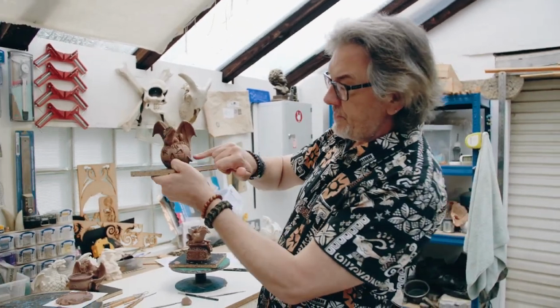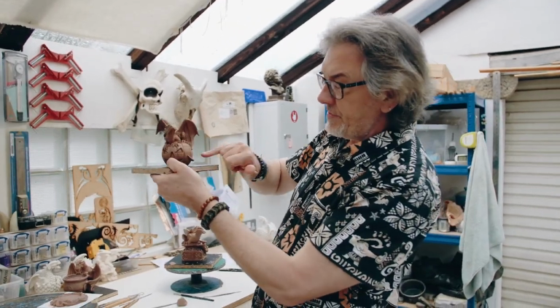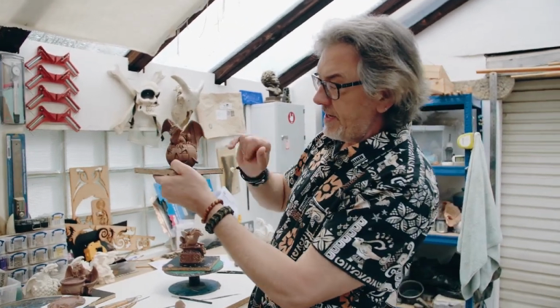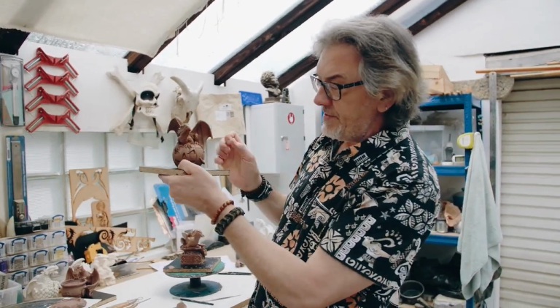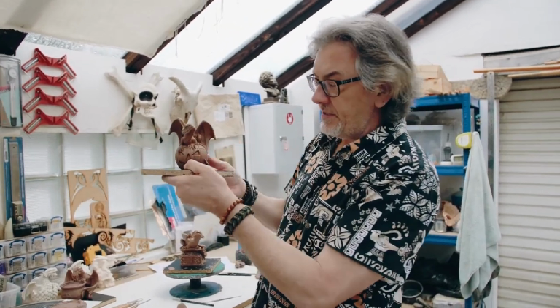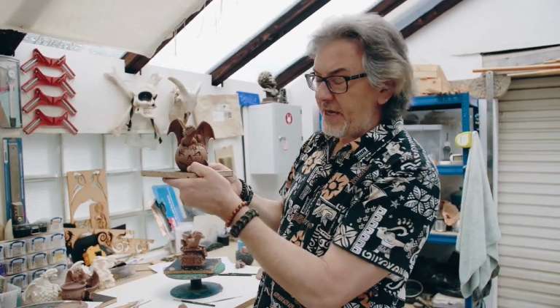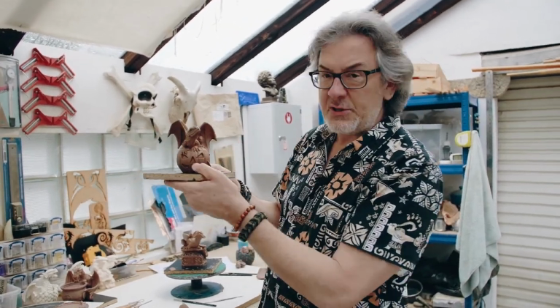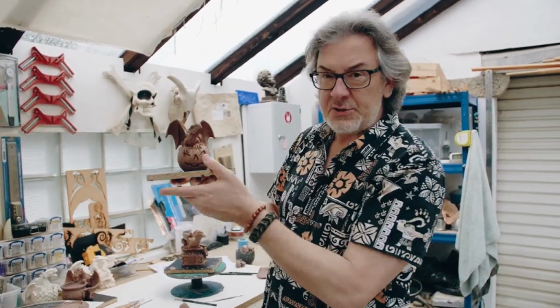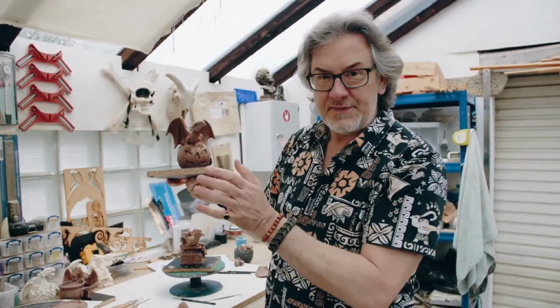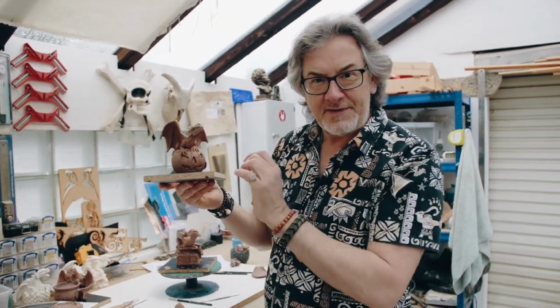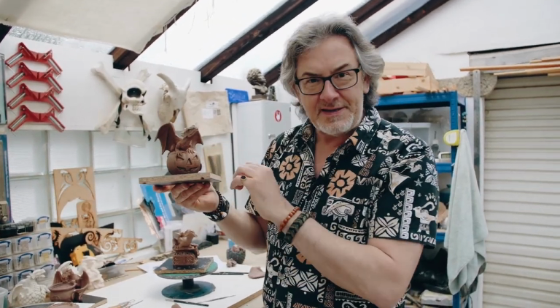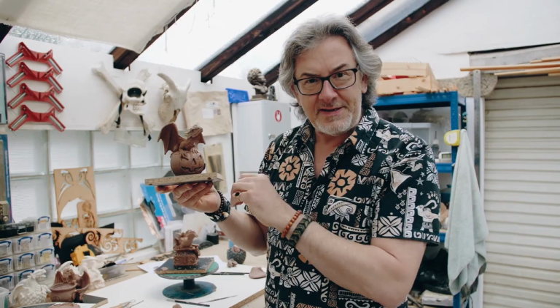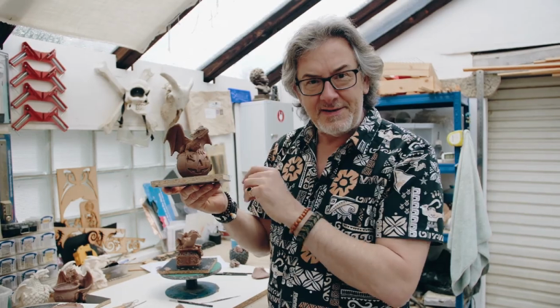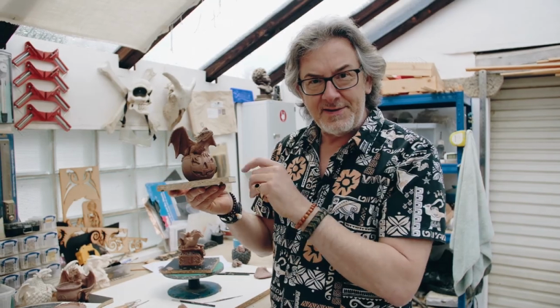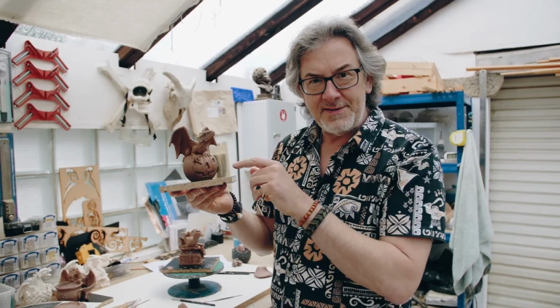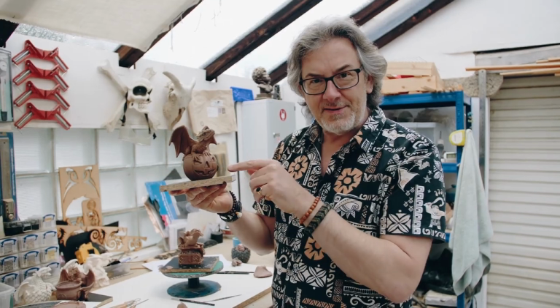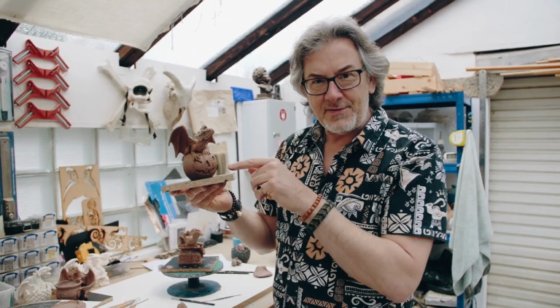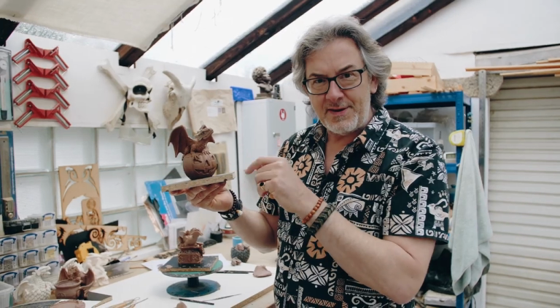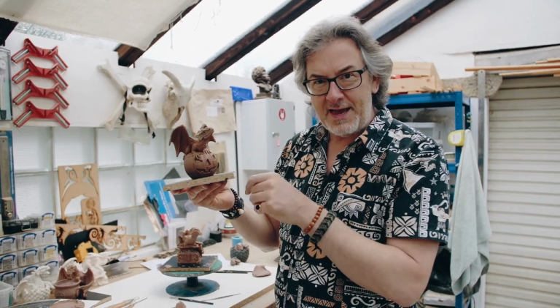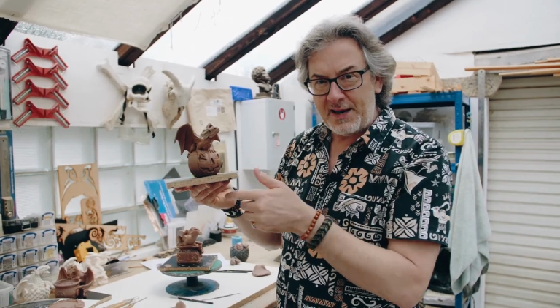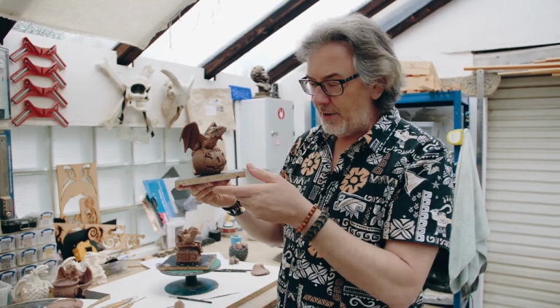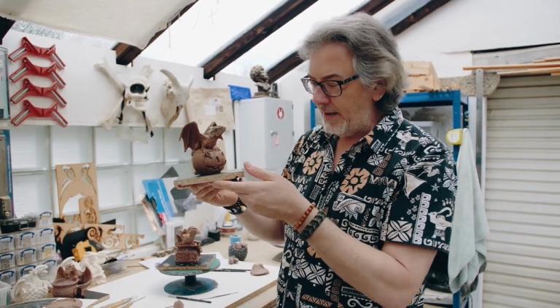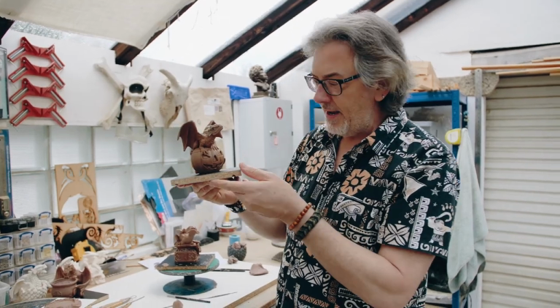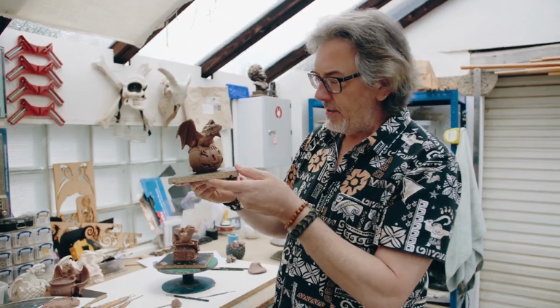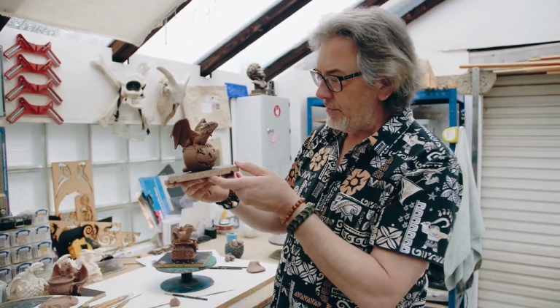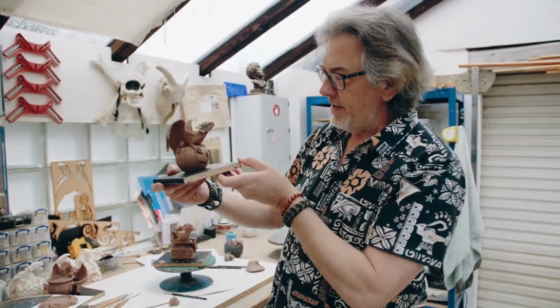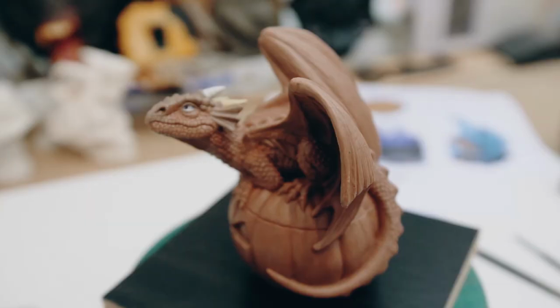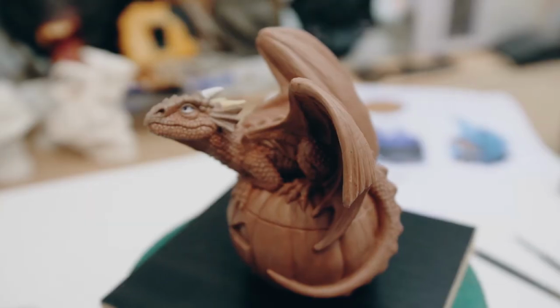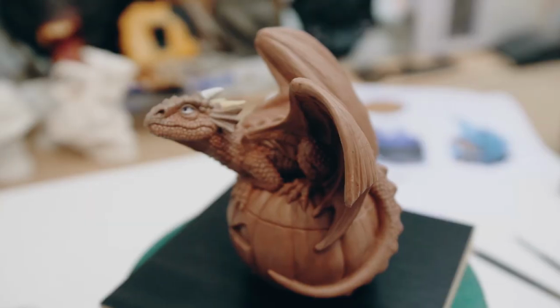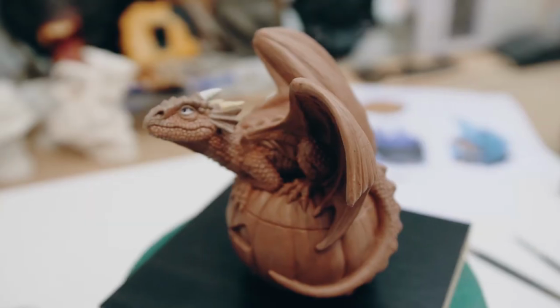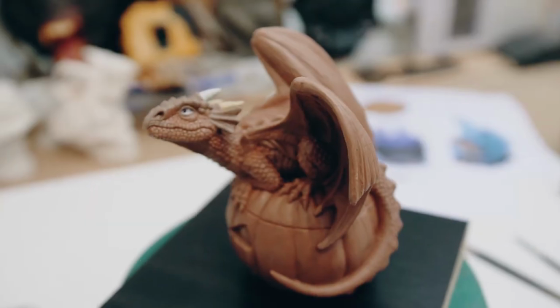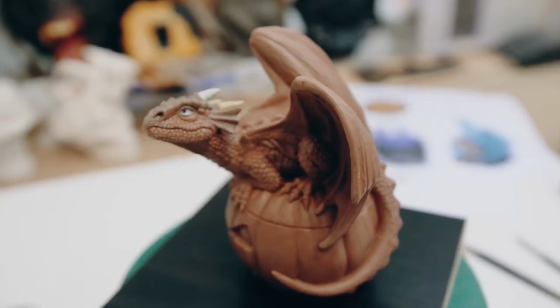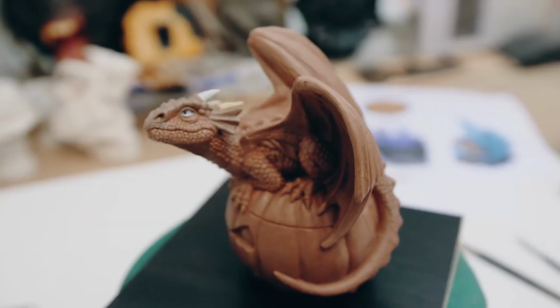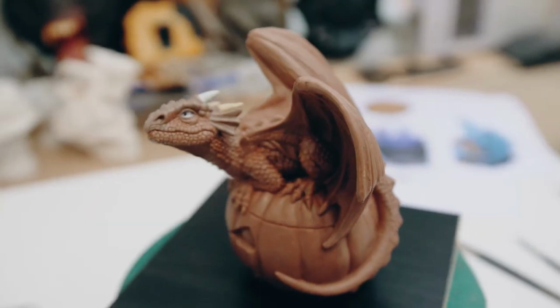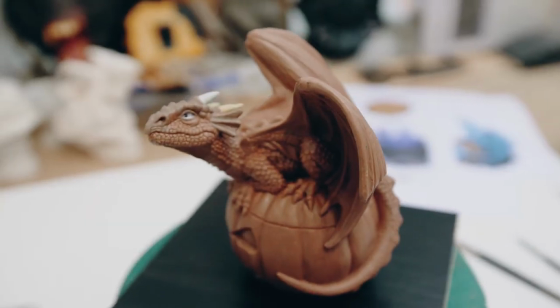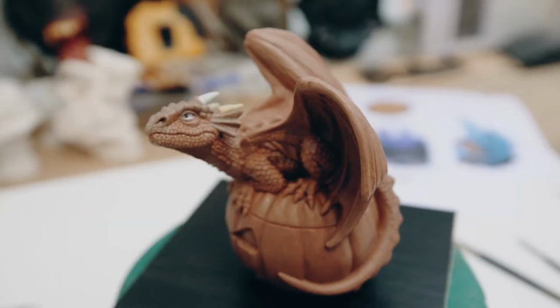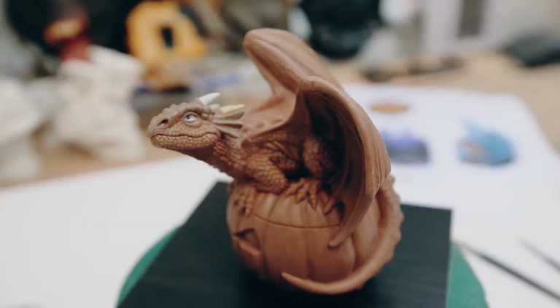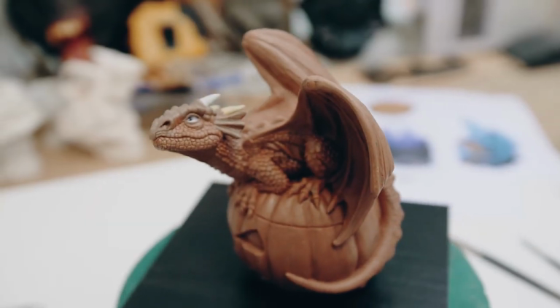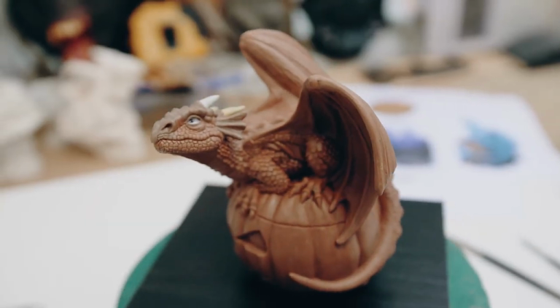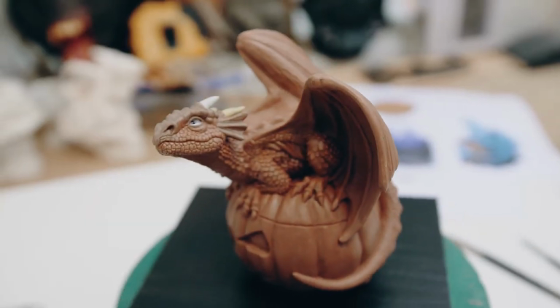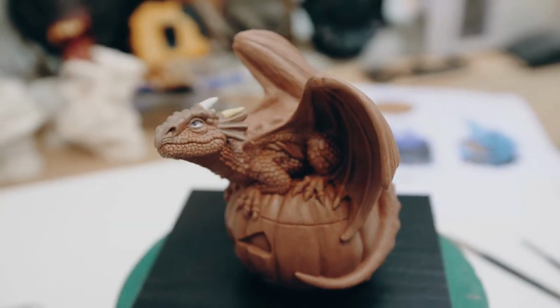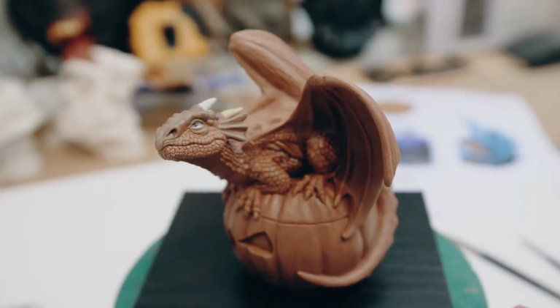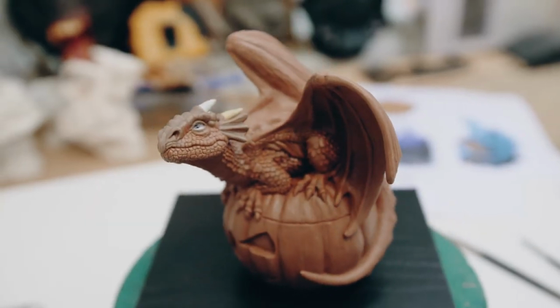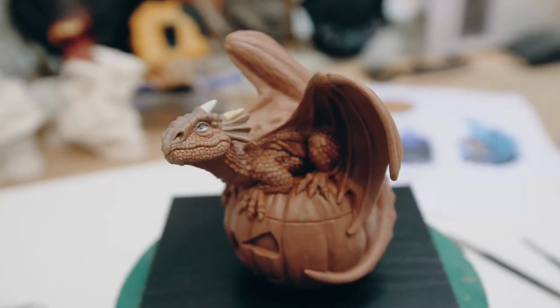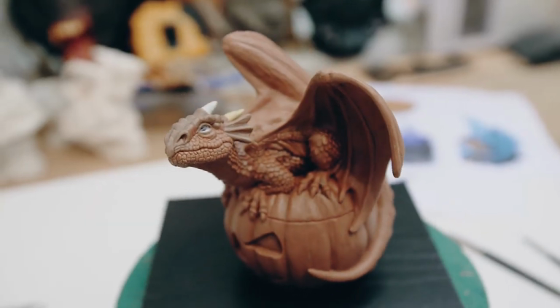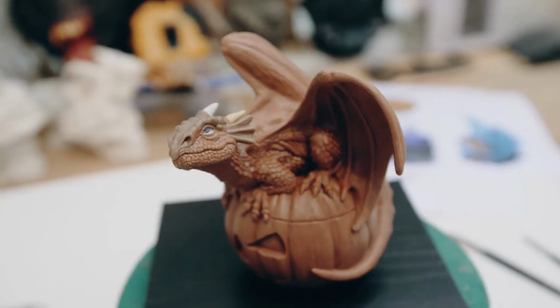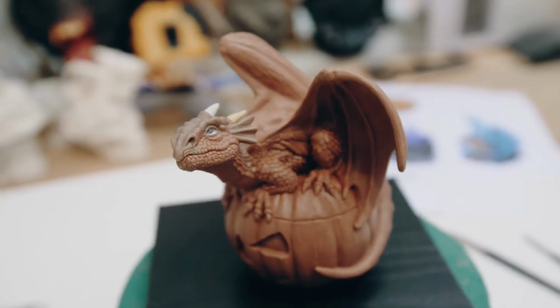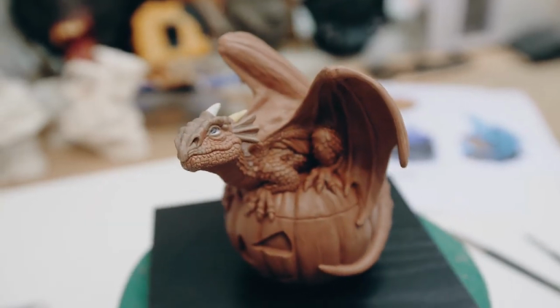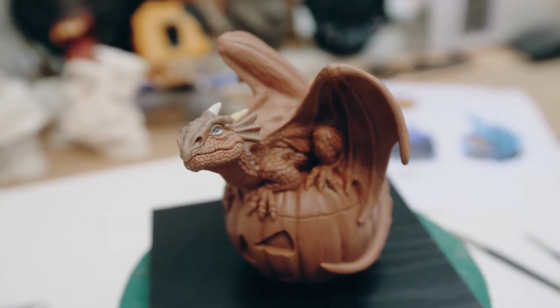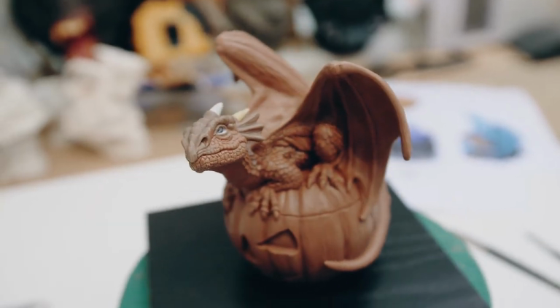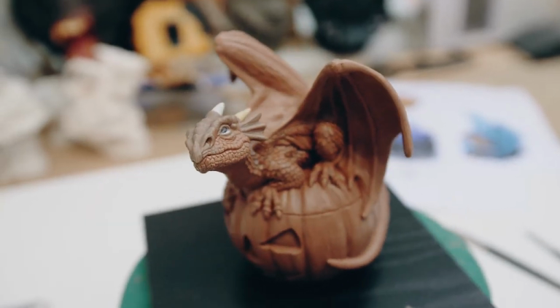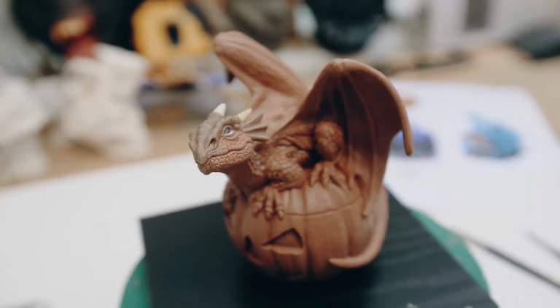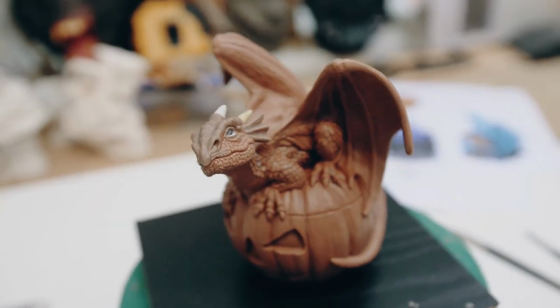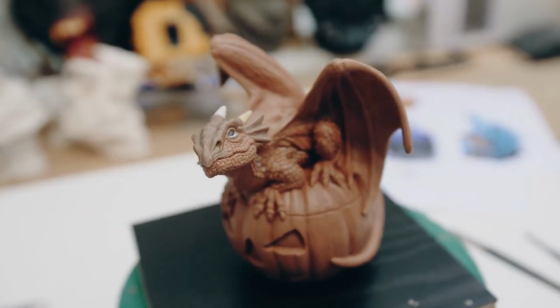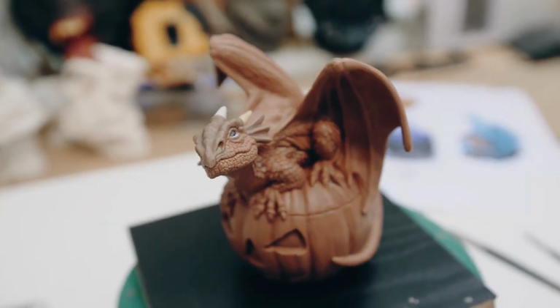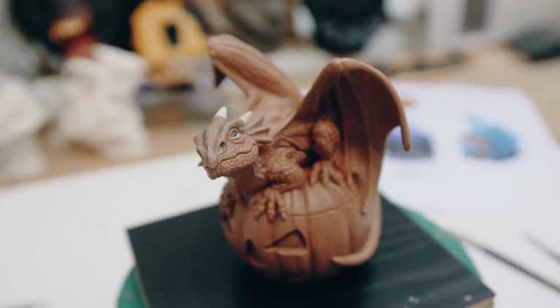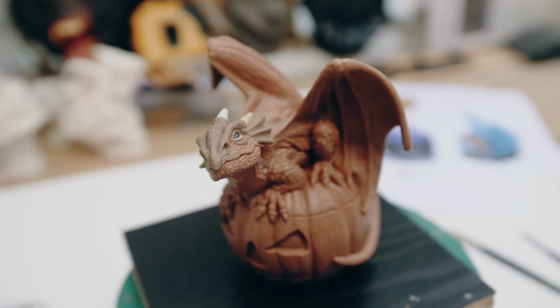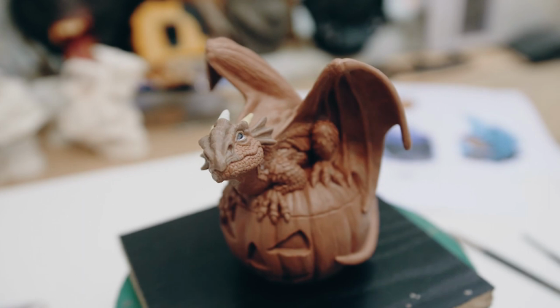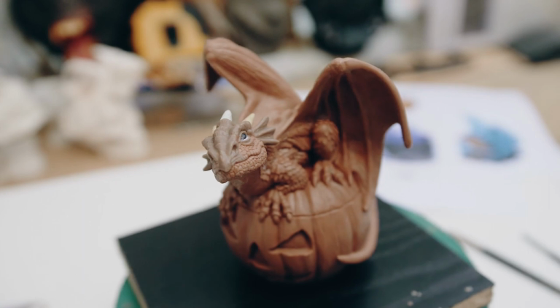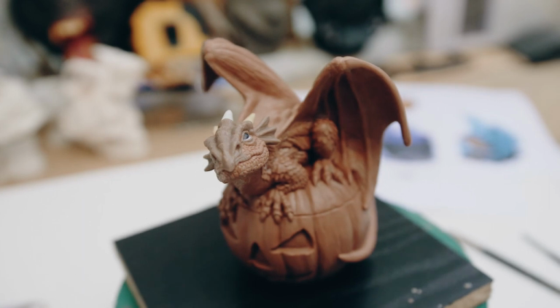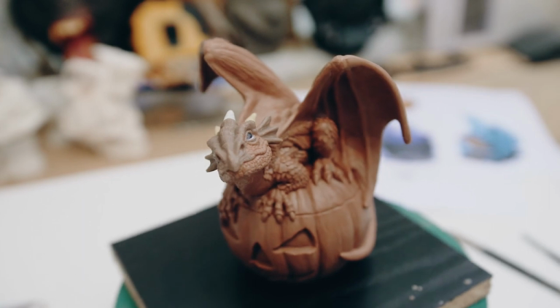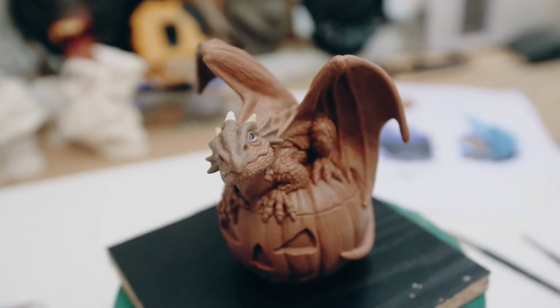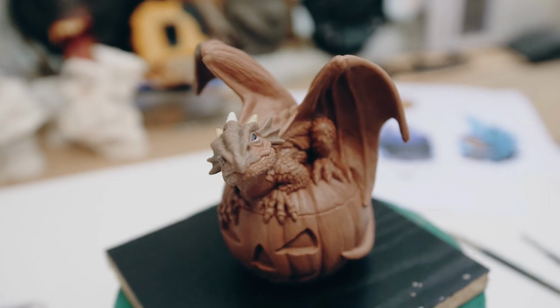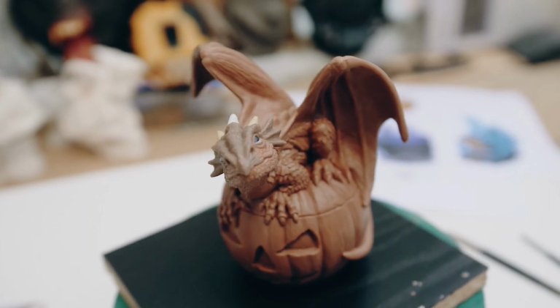The pumpkin one was fun because of course getting the texture of the great Halloween icon — a pumpkin — and the smoke's going to billow out from the eyes and the nose.